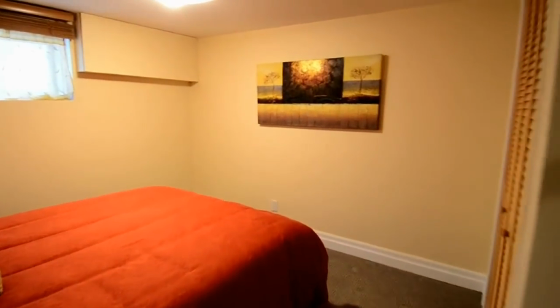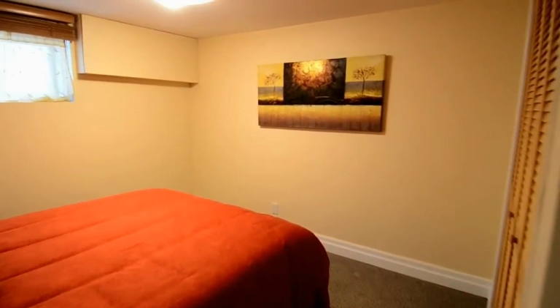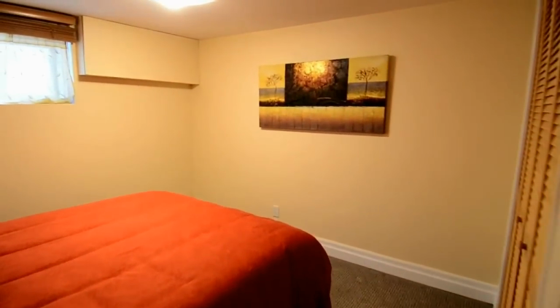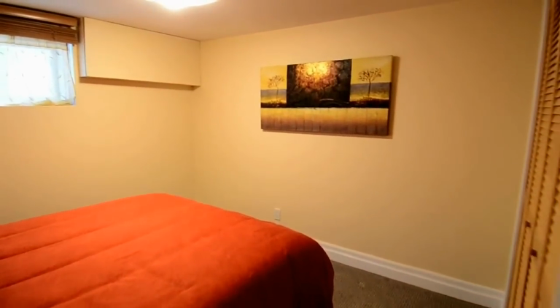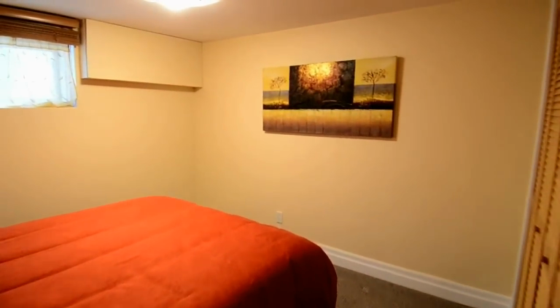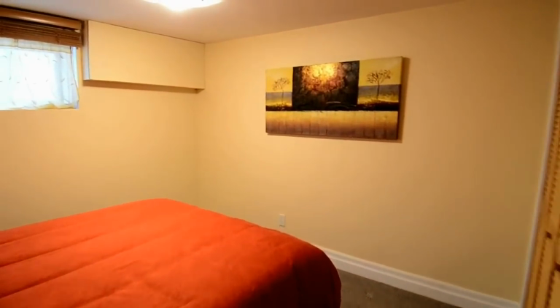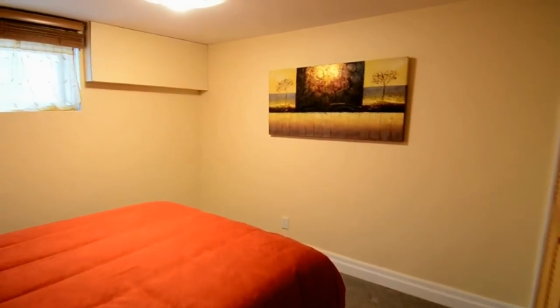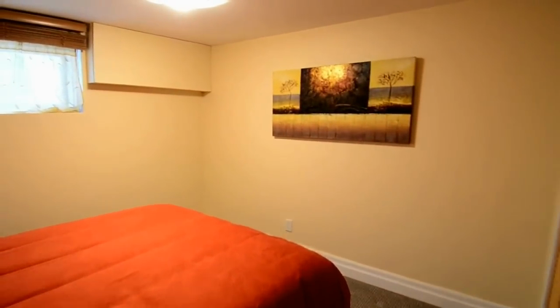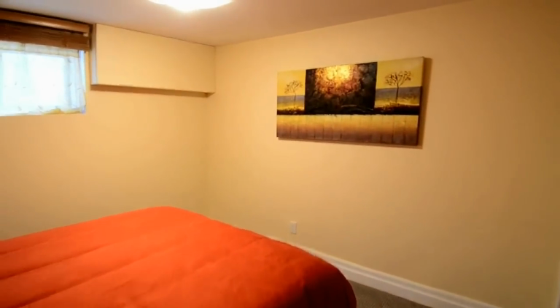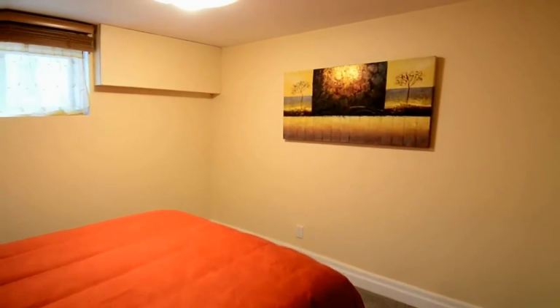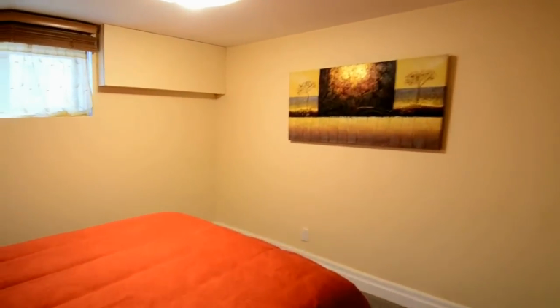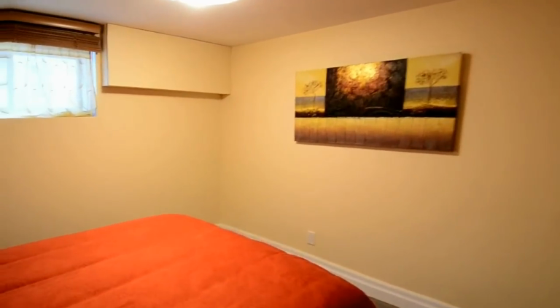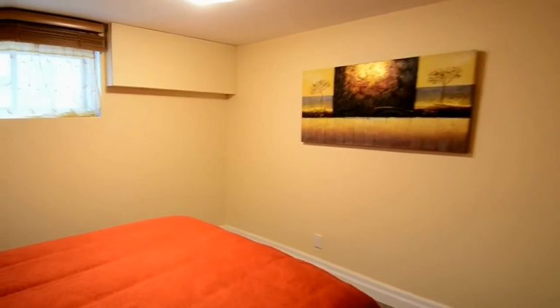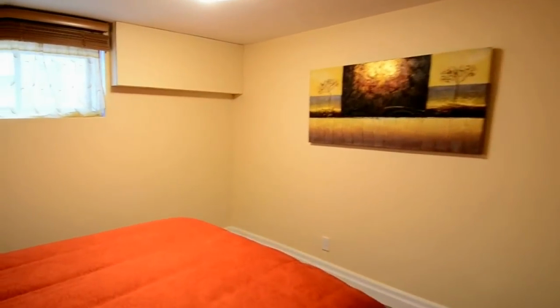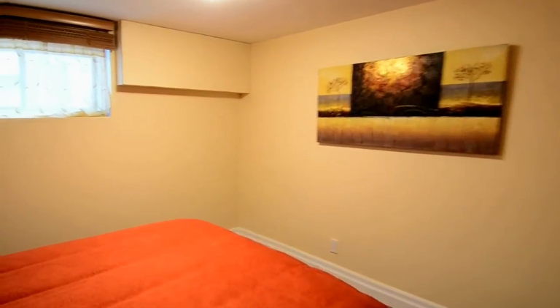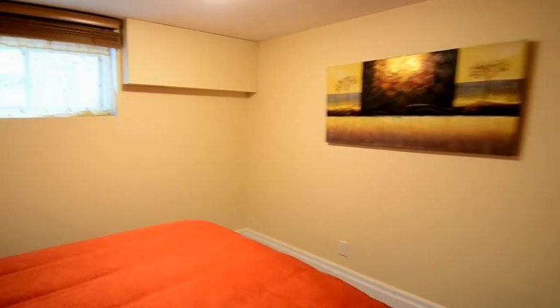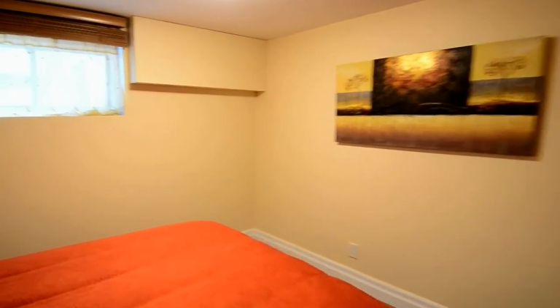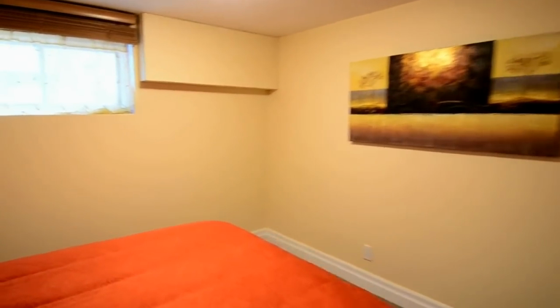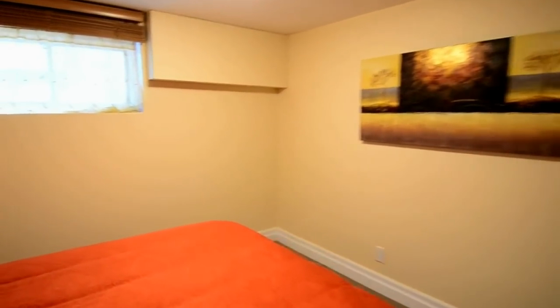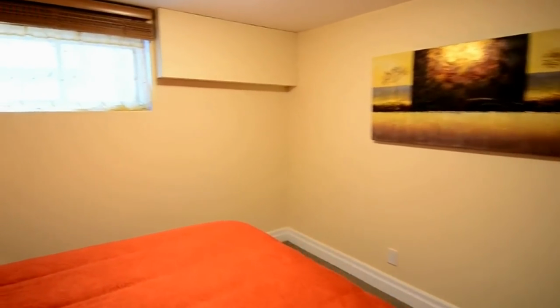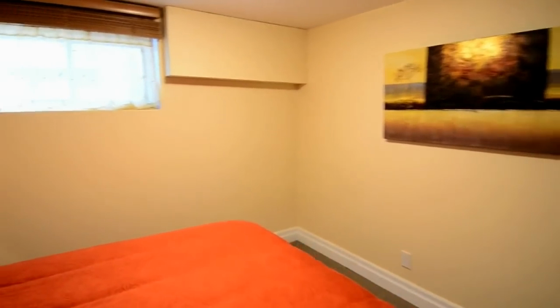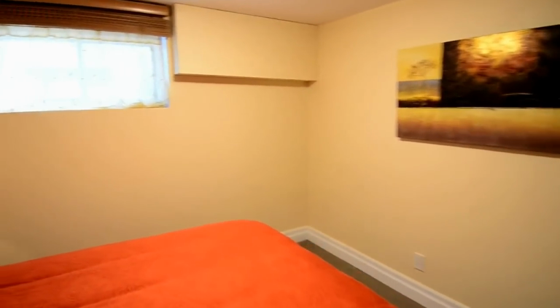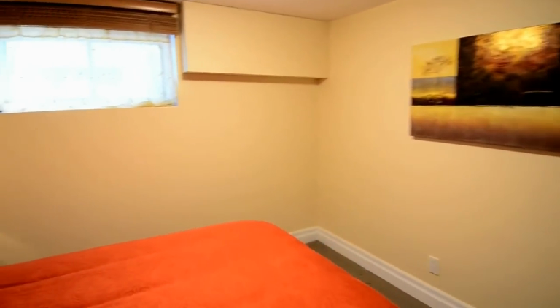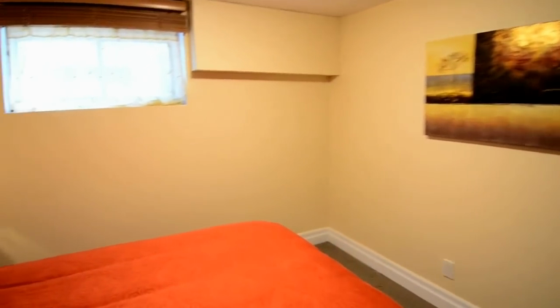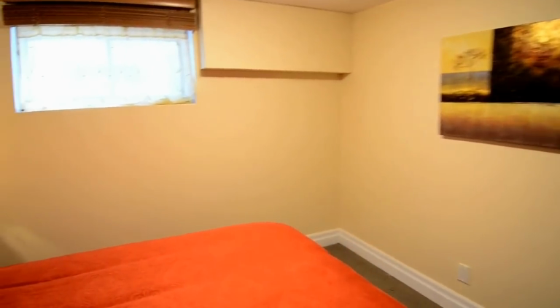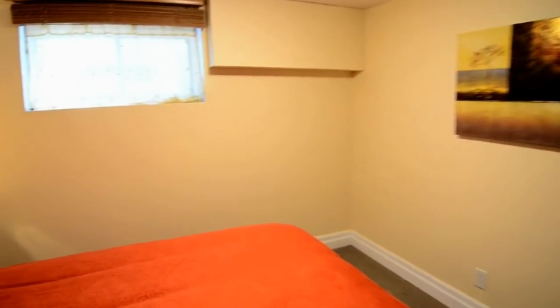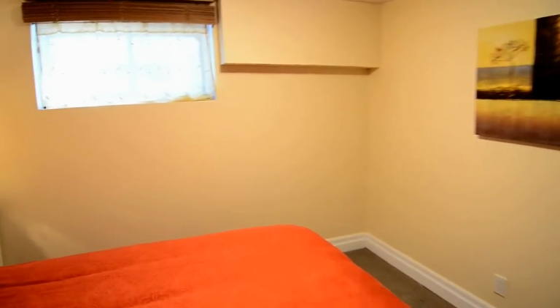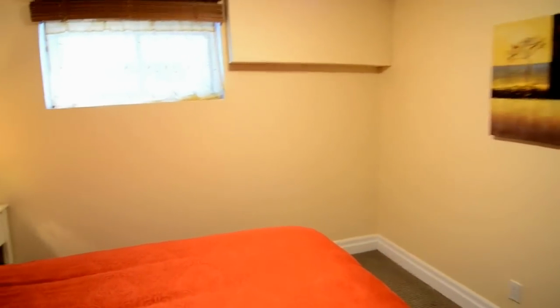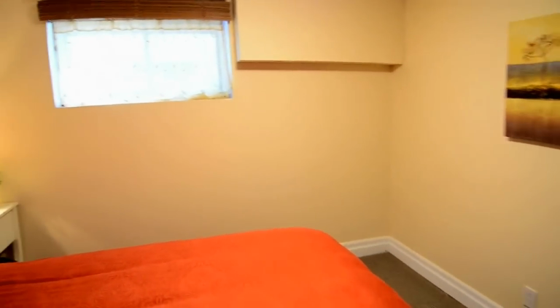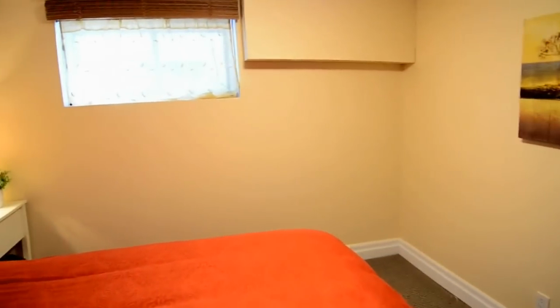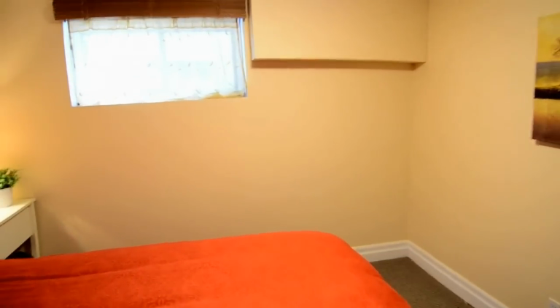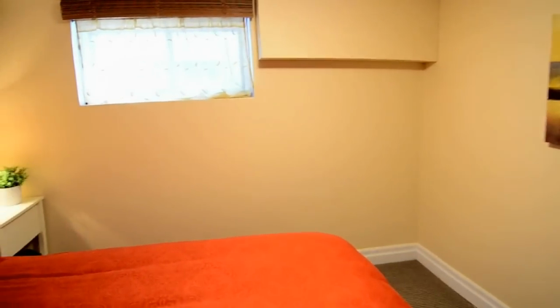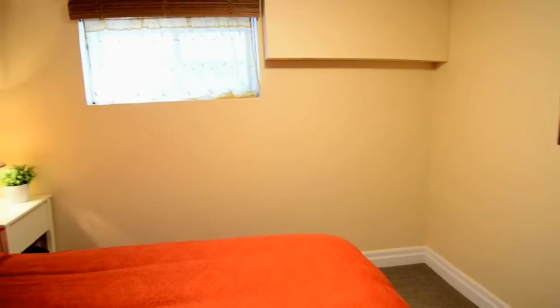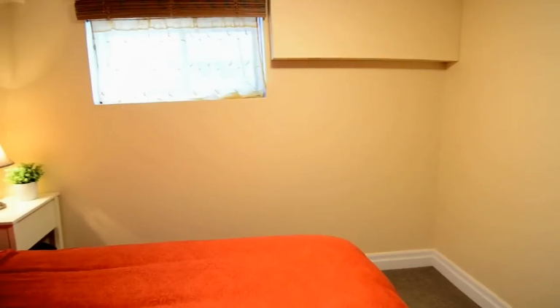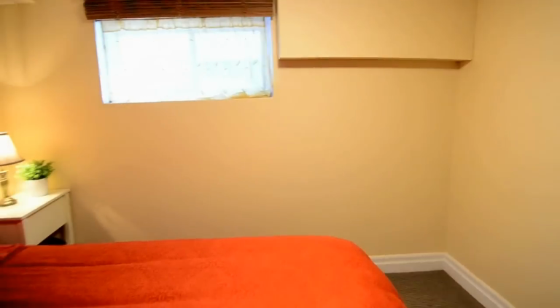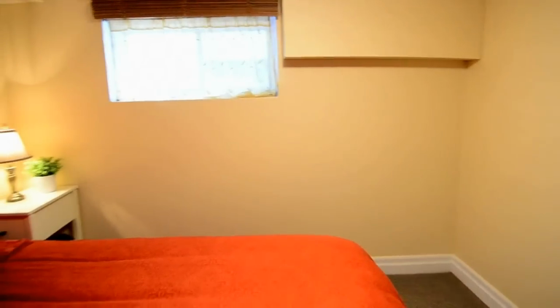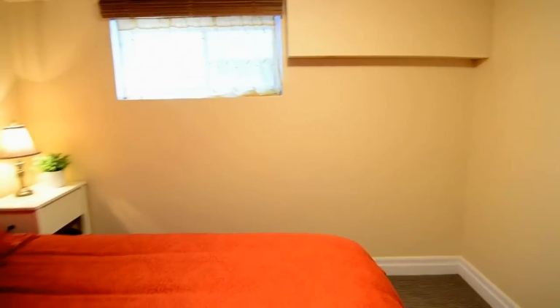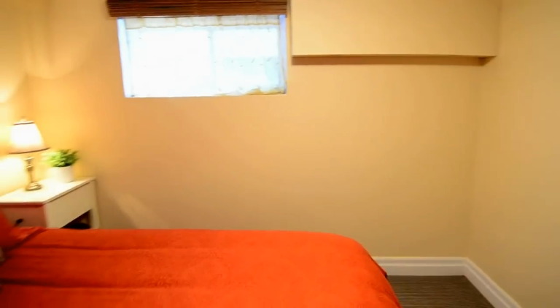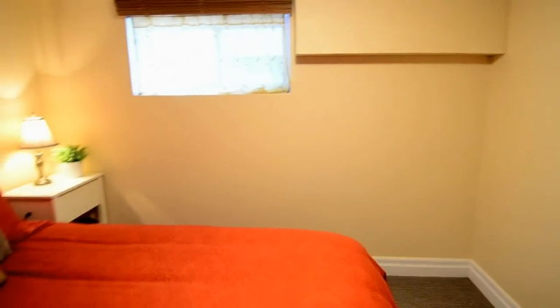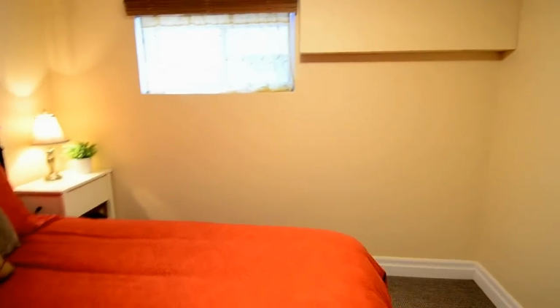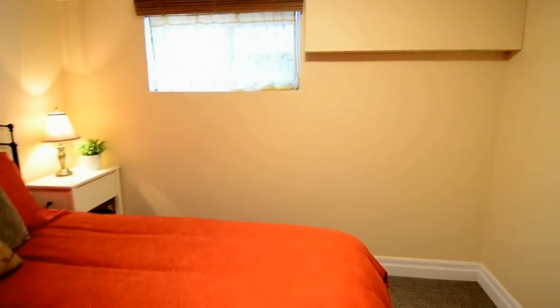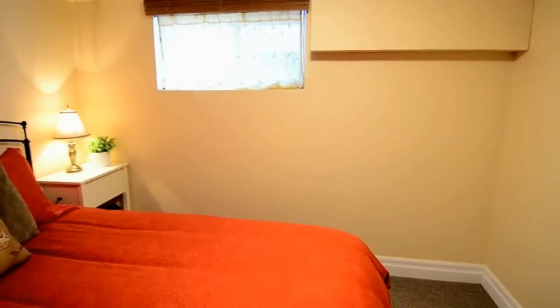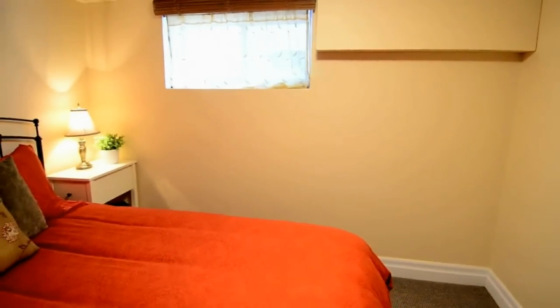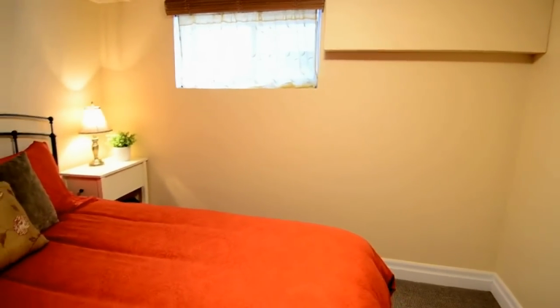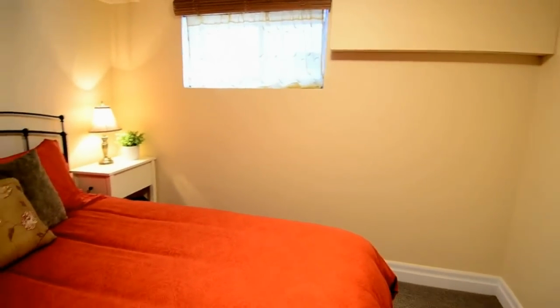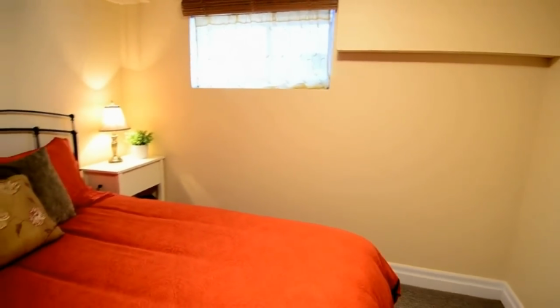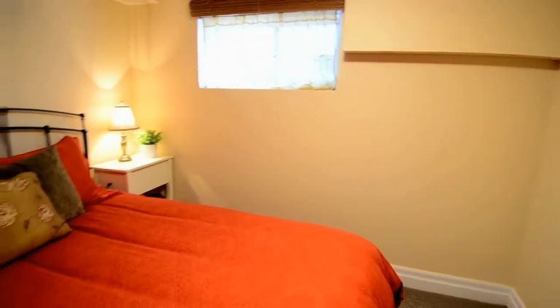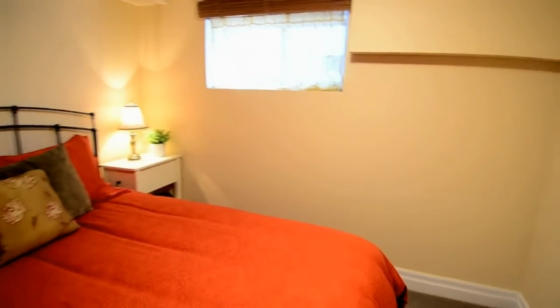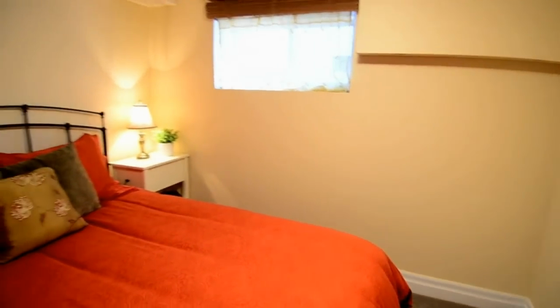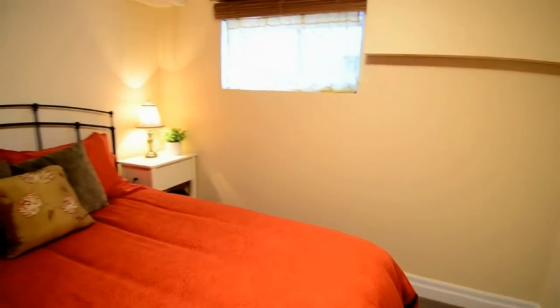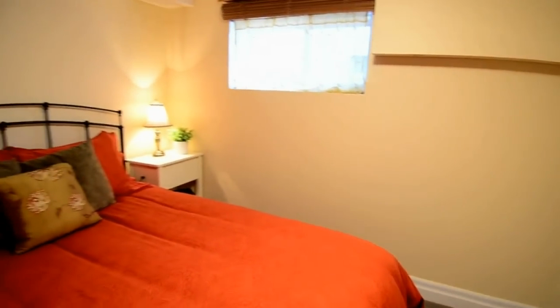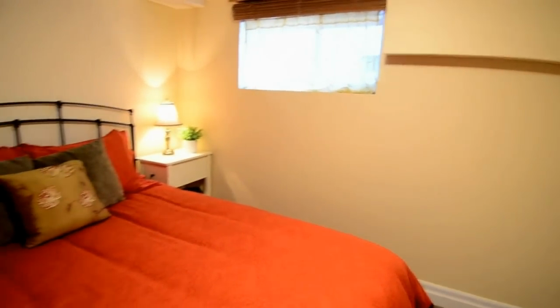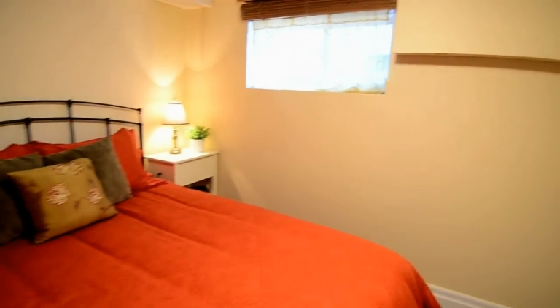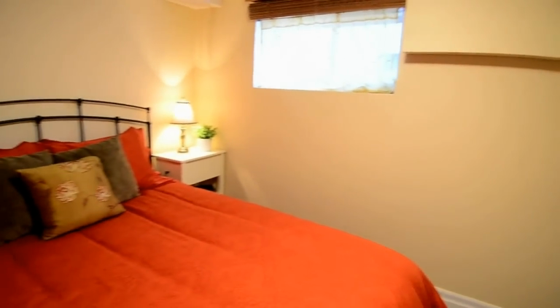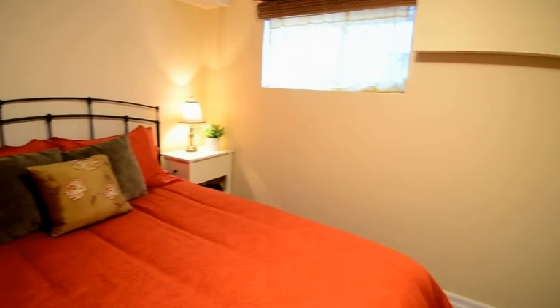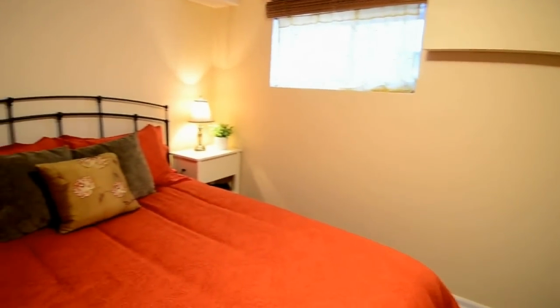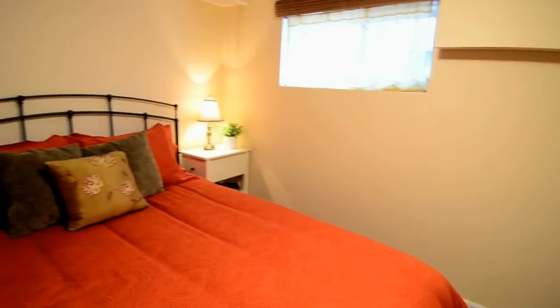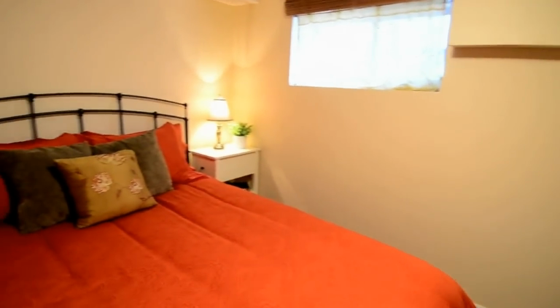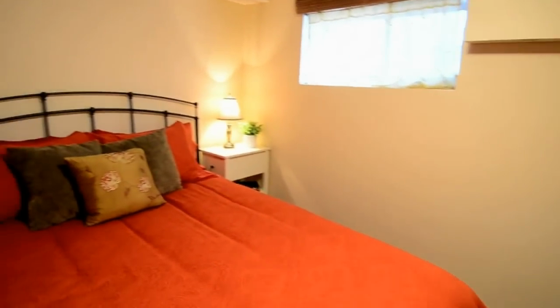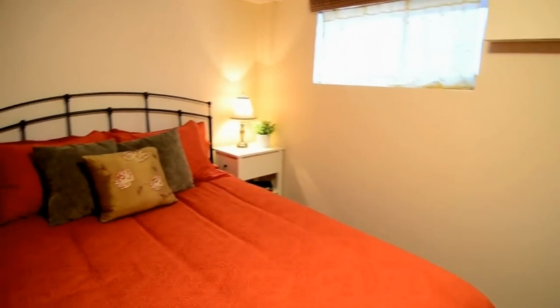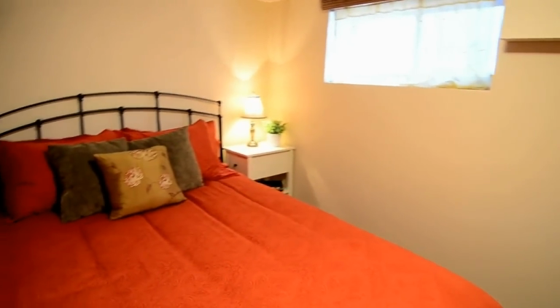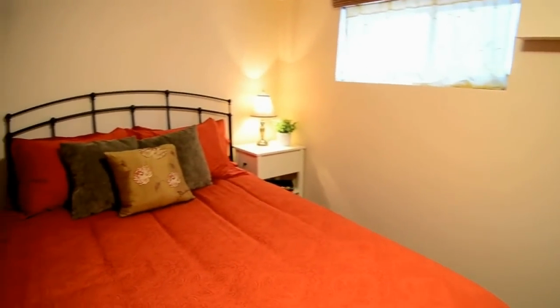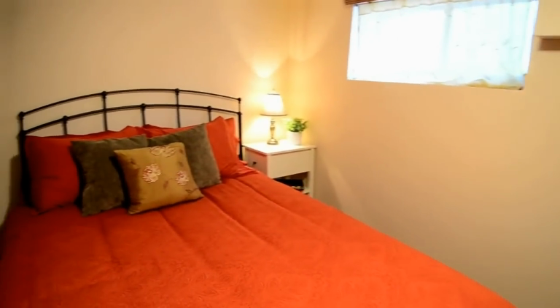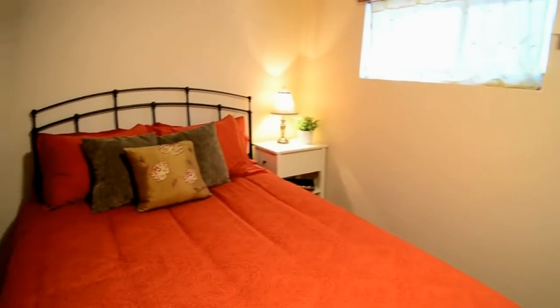The basement's extra bedroom is quite spacious and is fully carpeted with a large double closet.